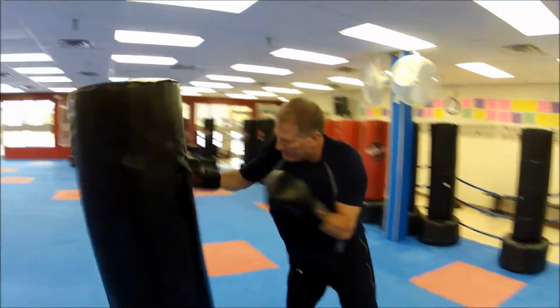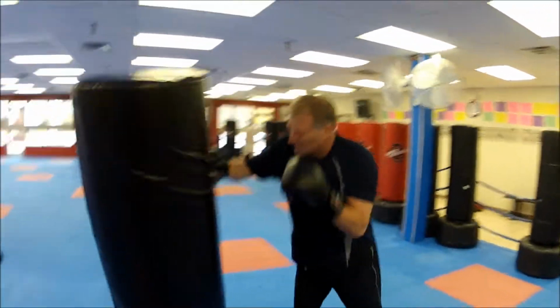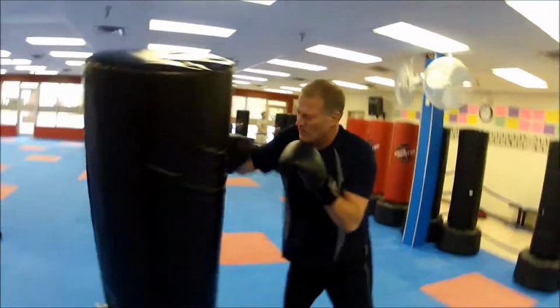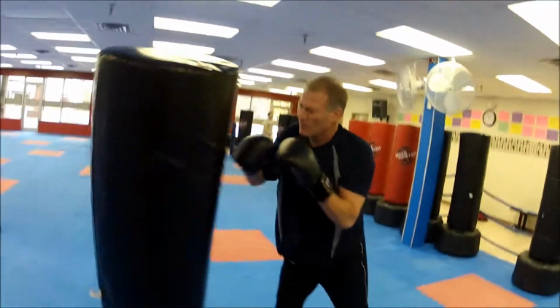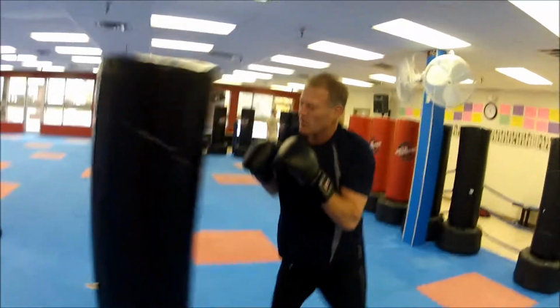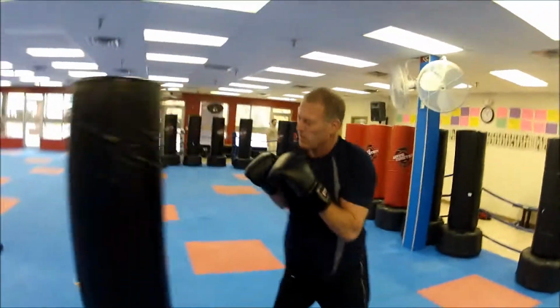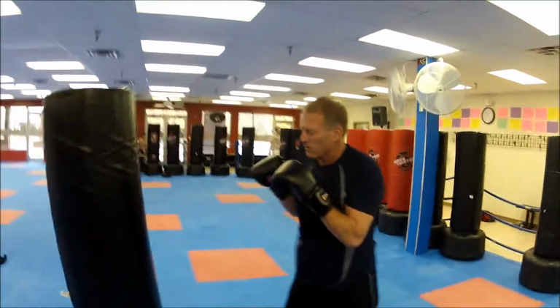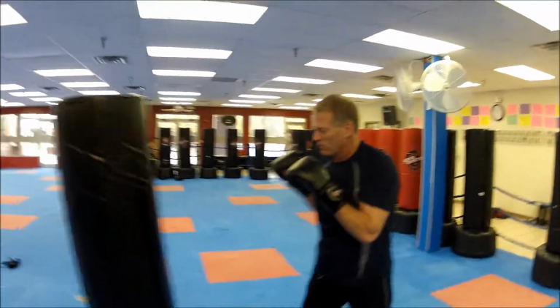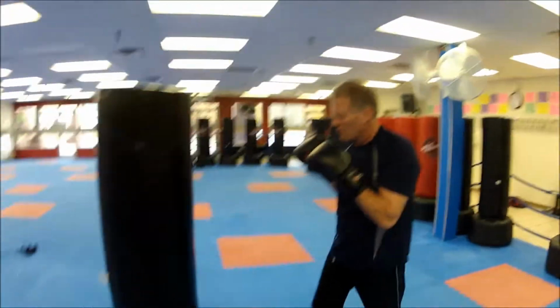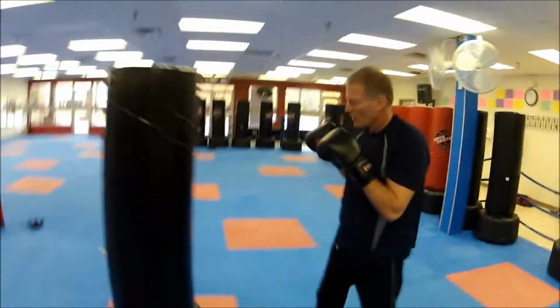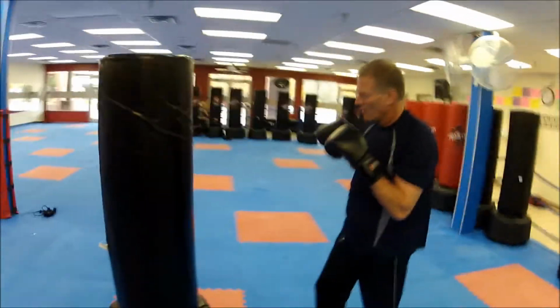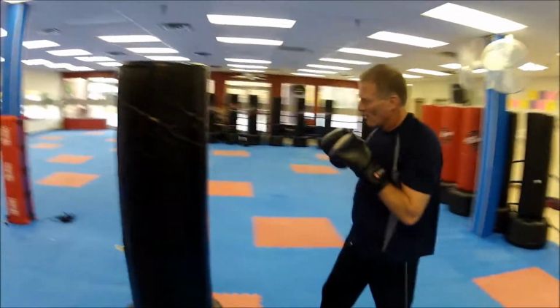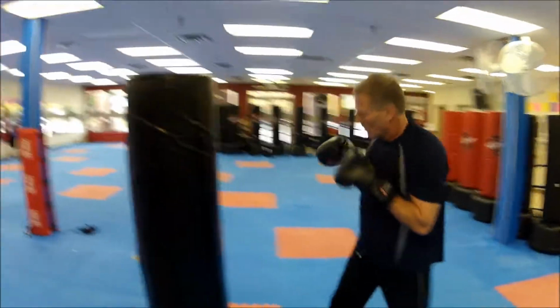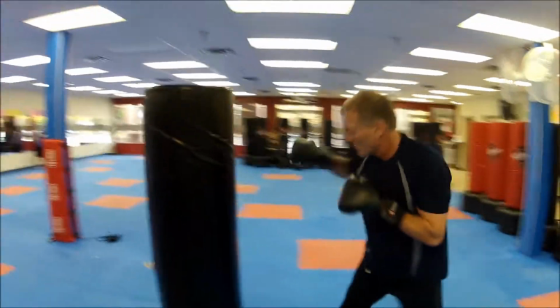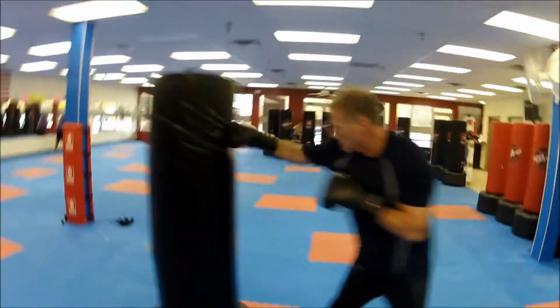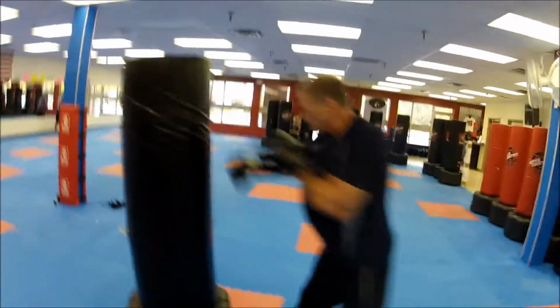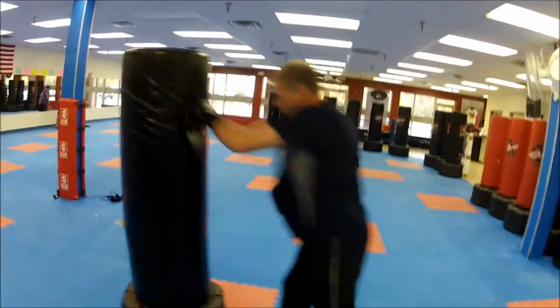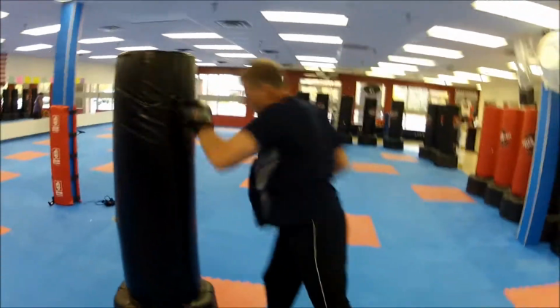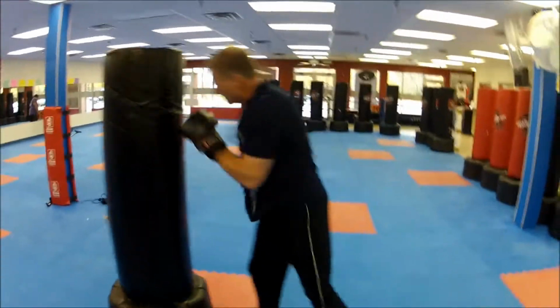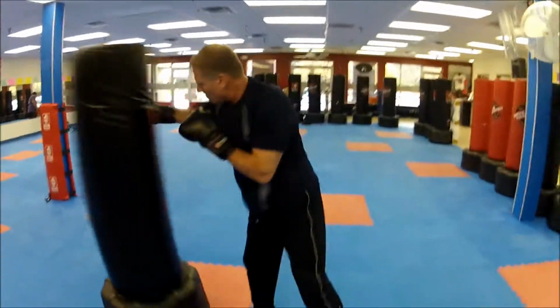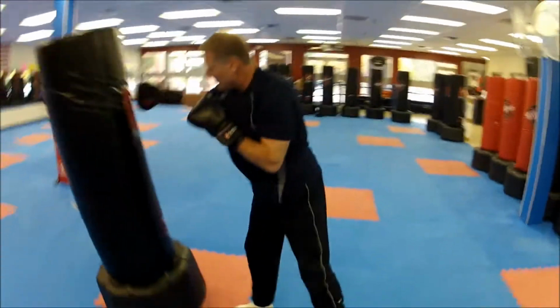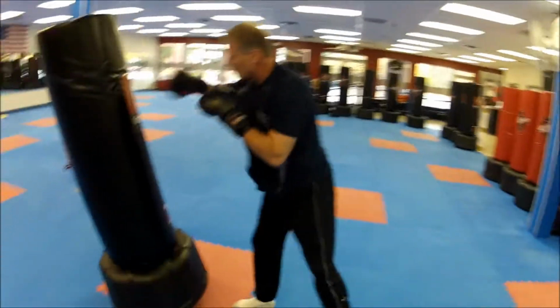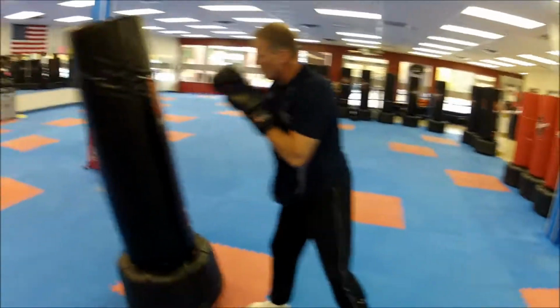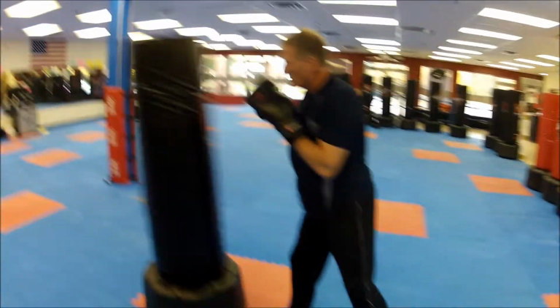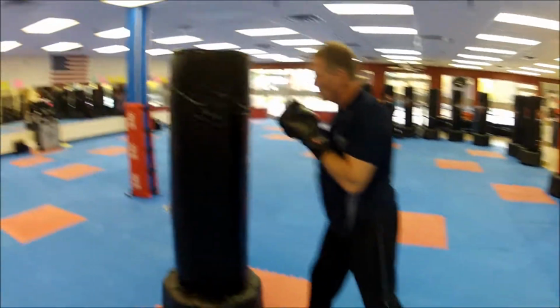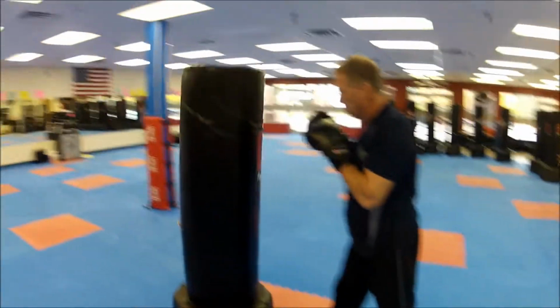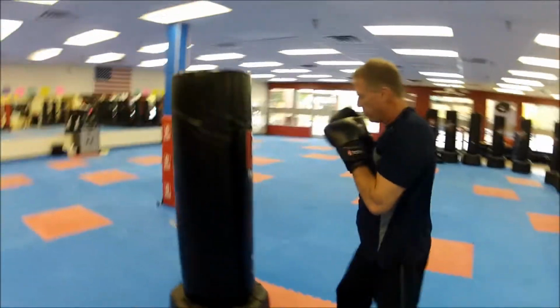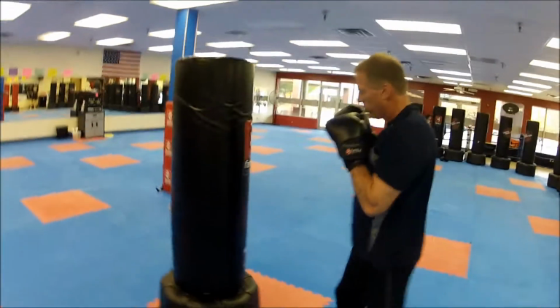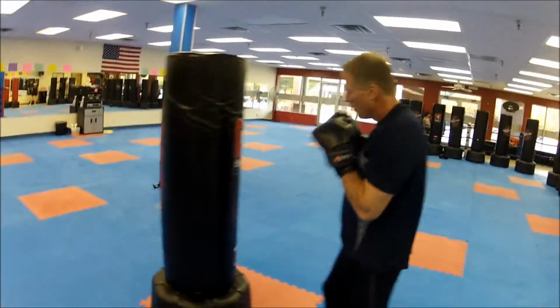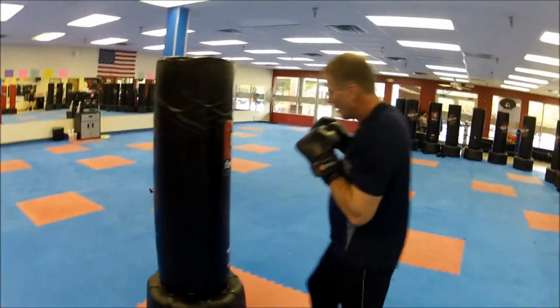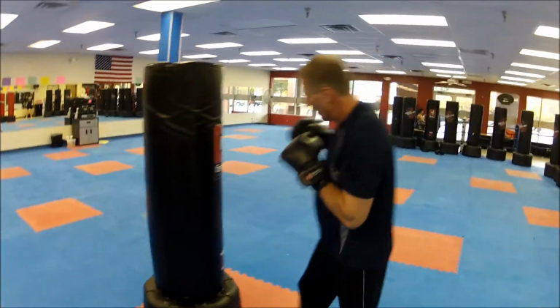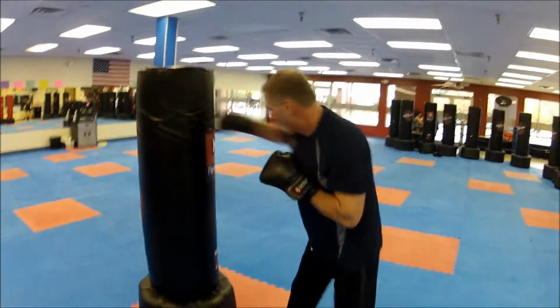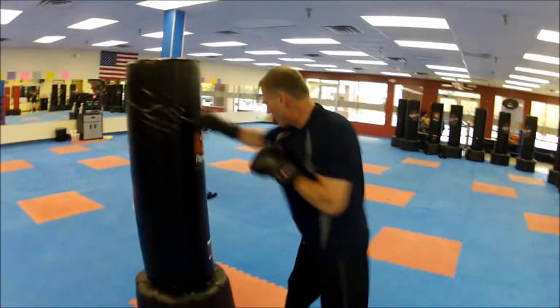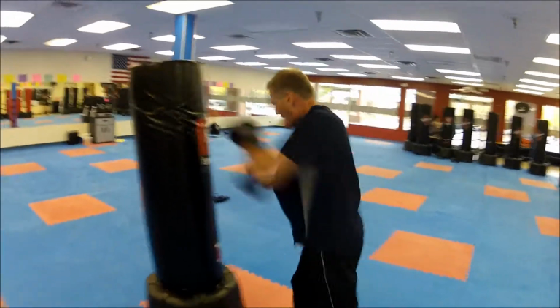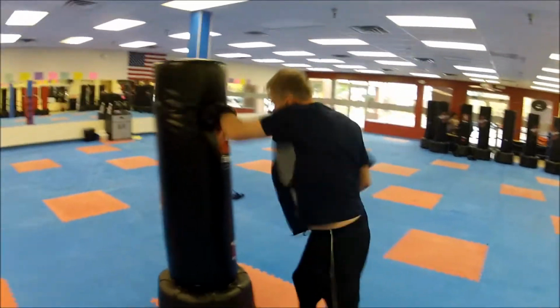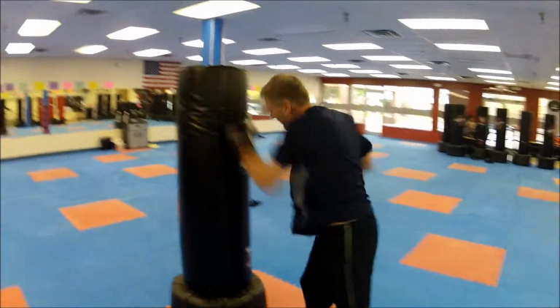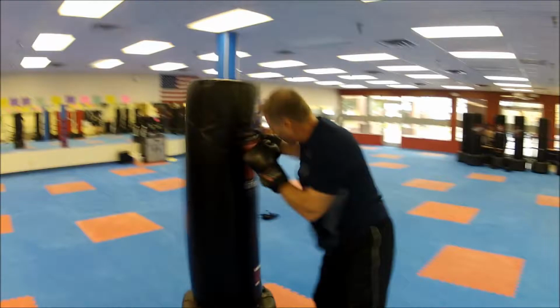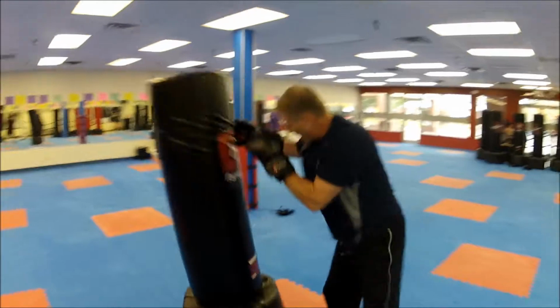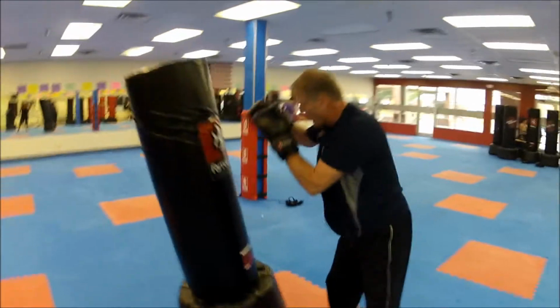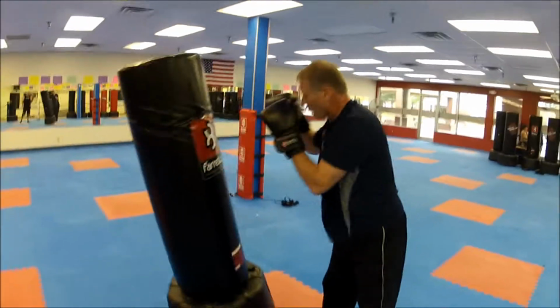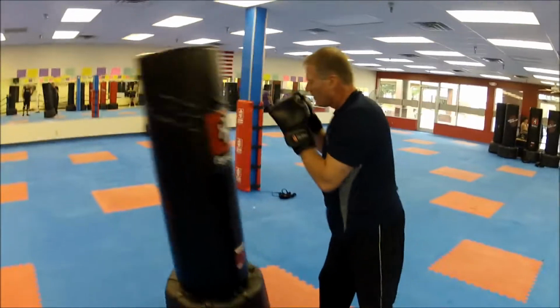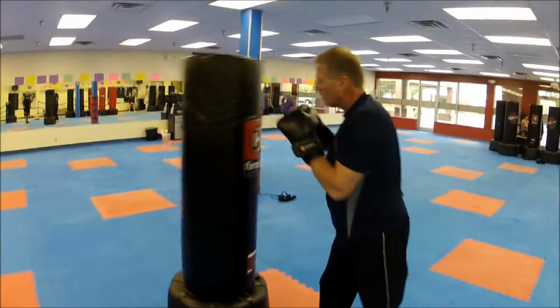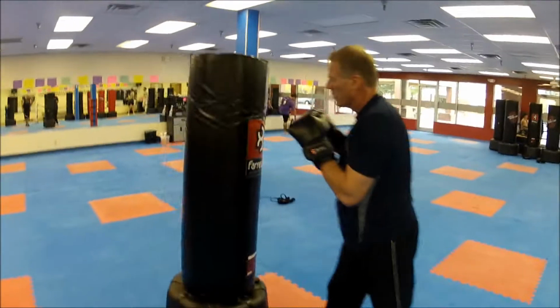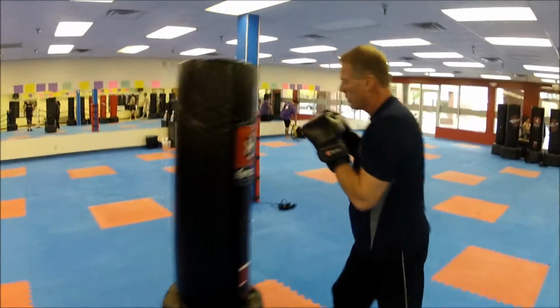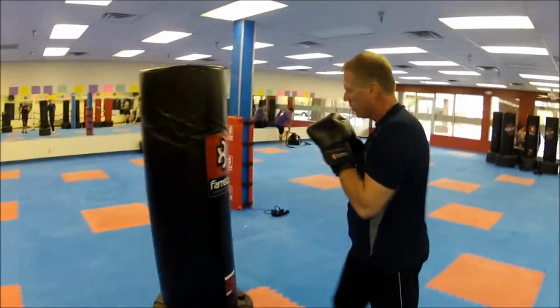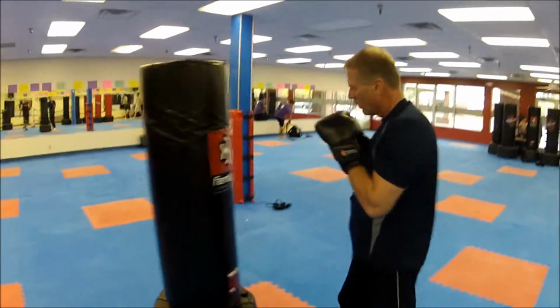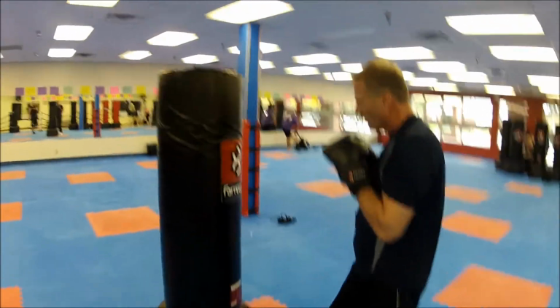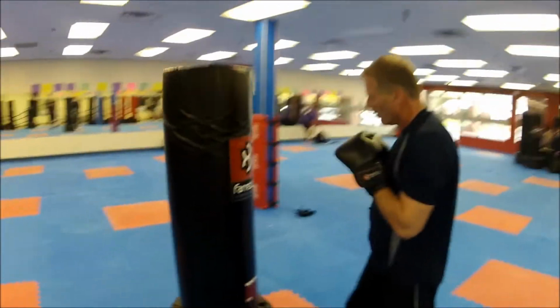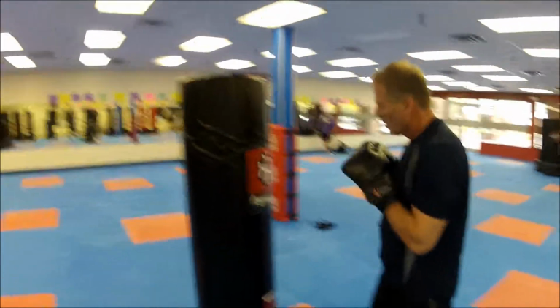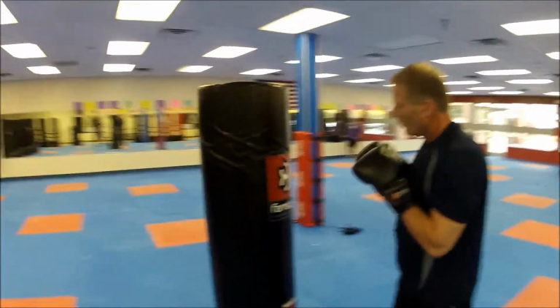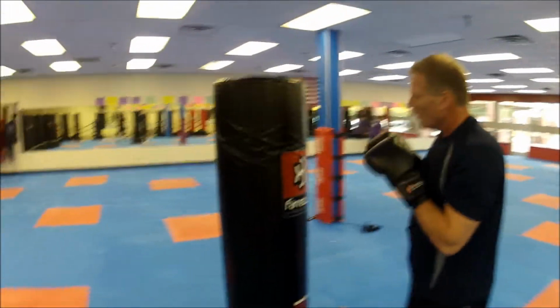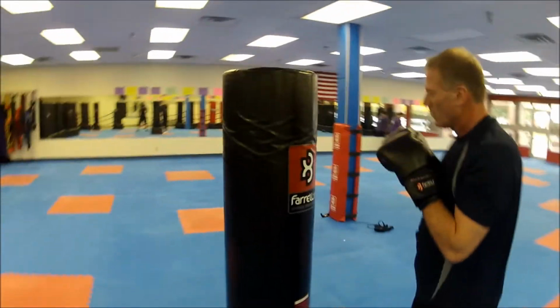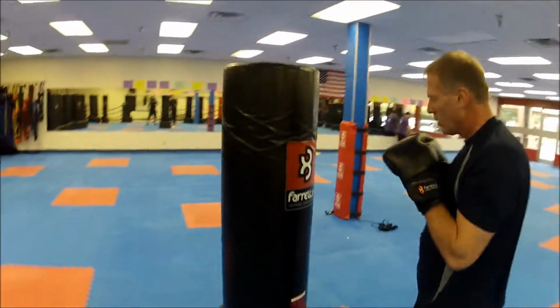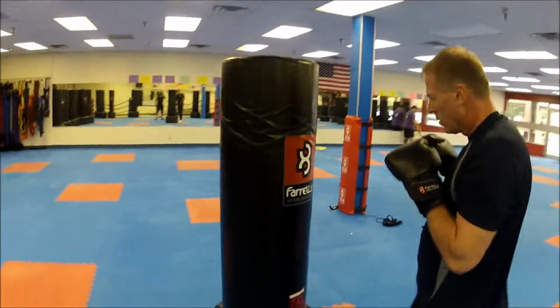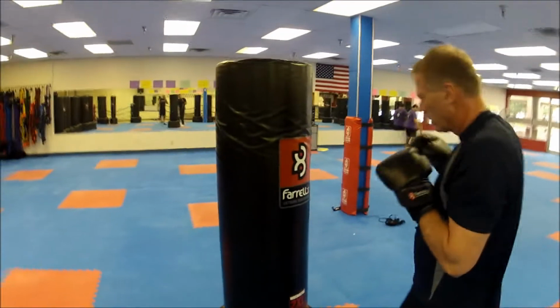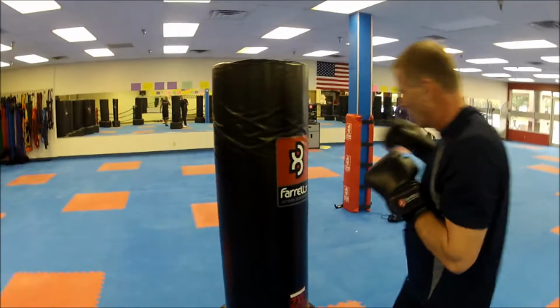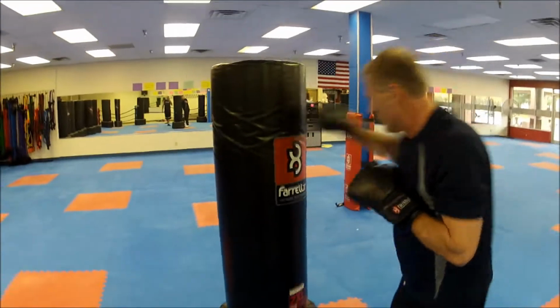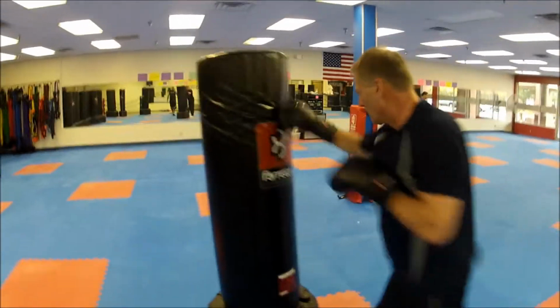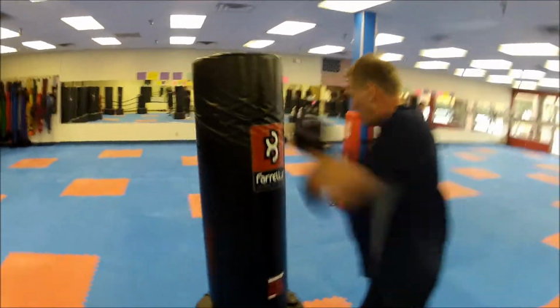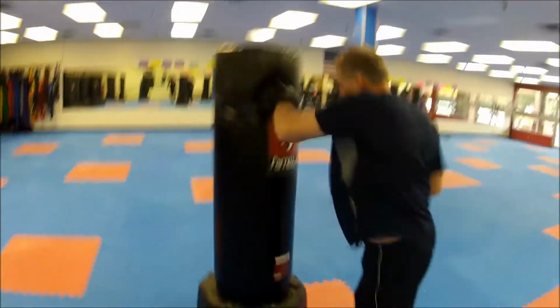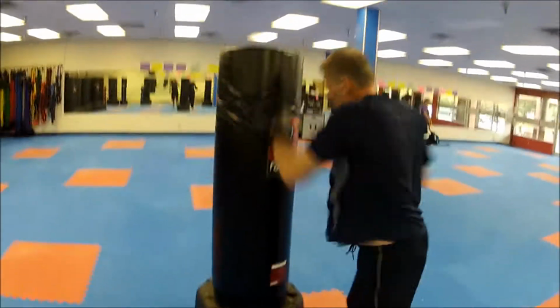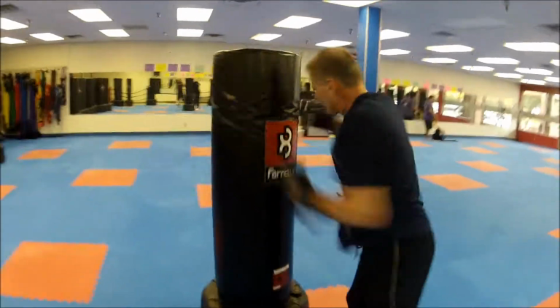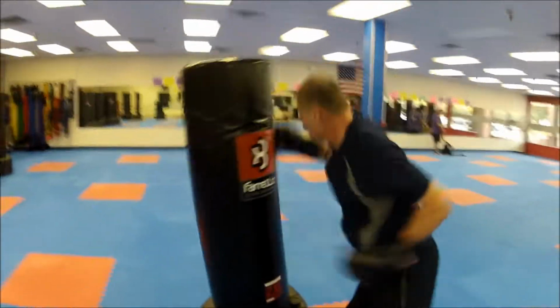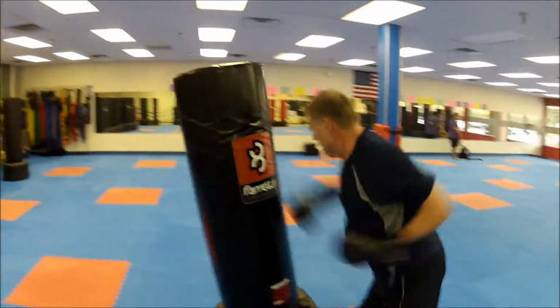Good. Let's add an upper in there. Jab-cross-hook-upper.